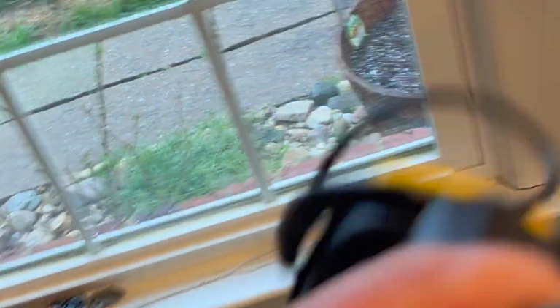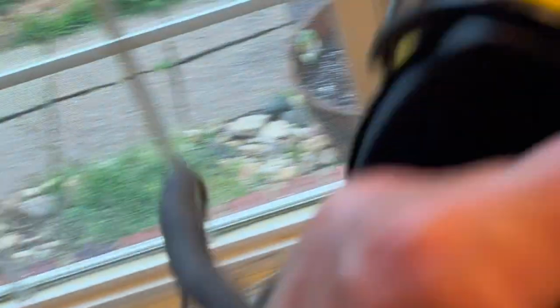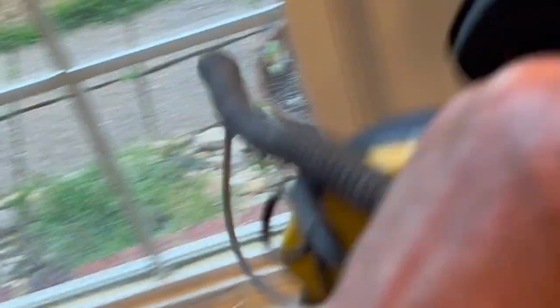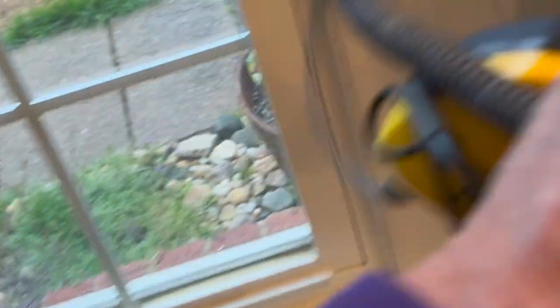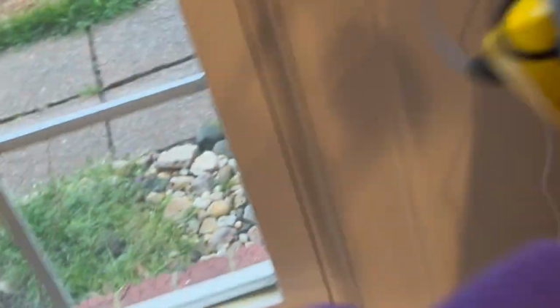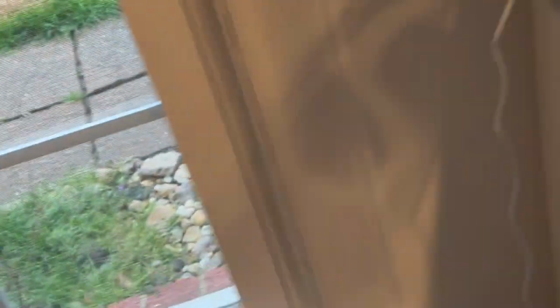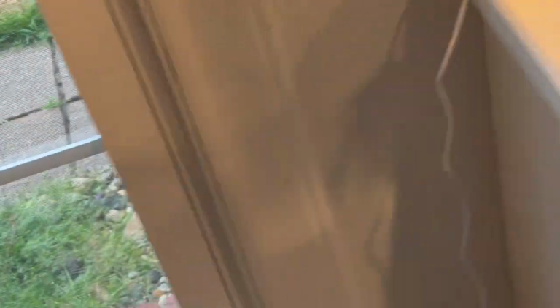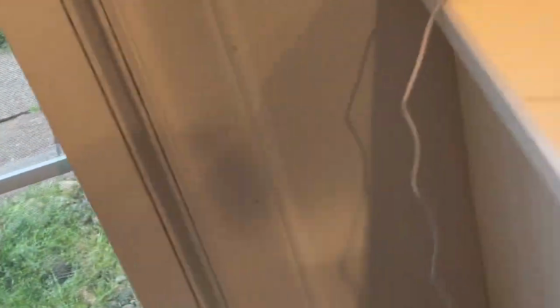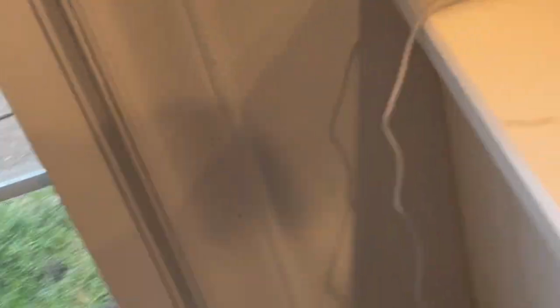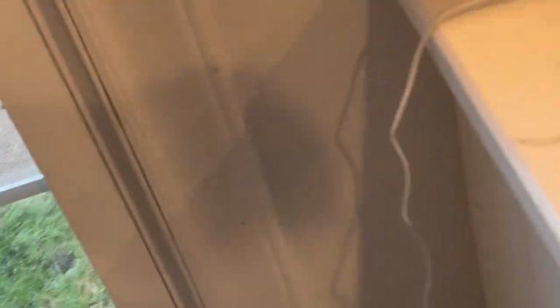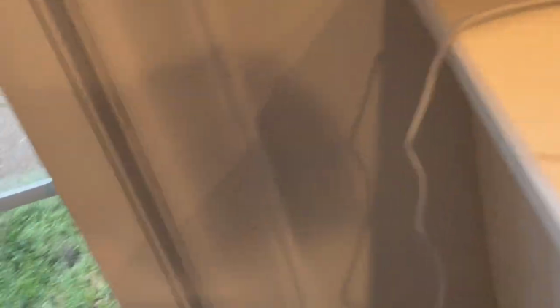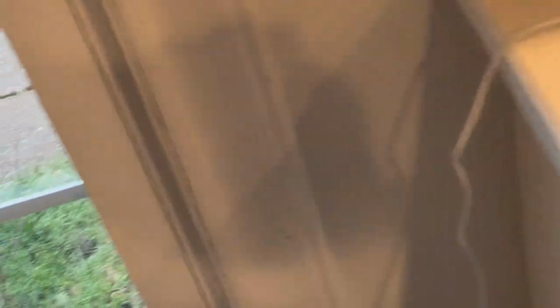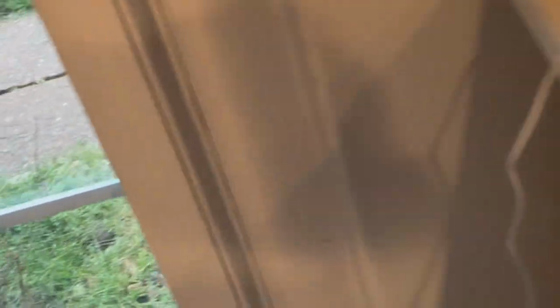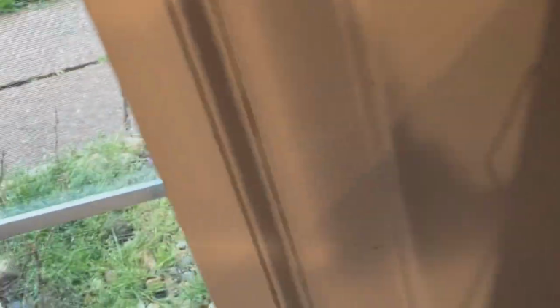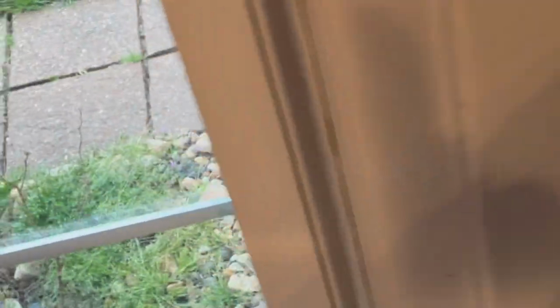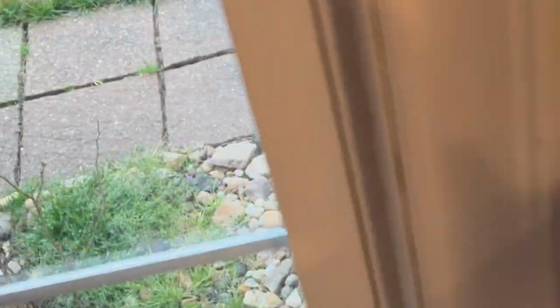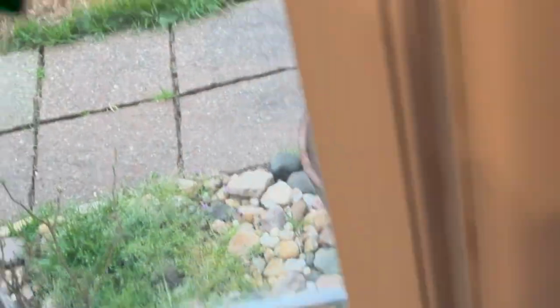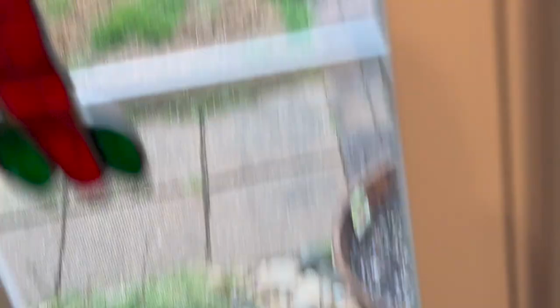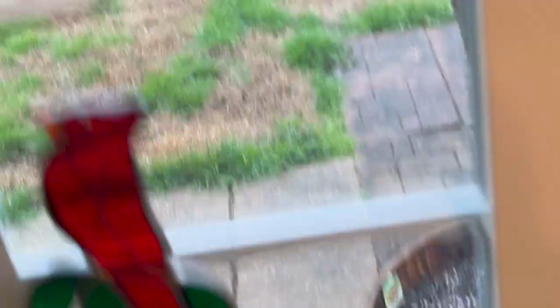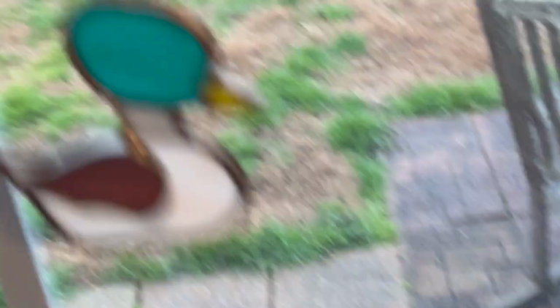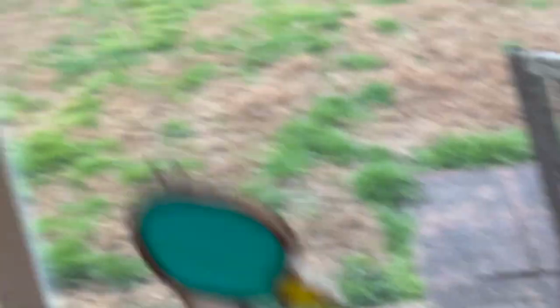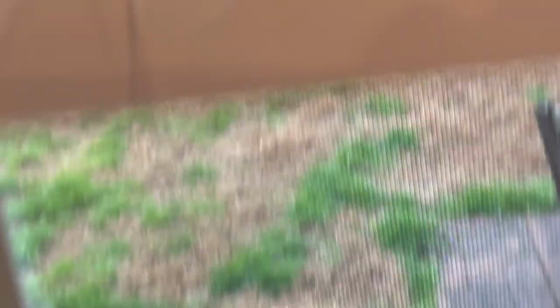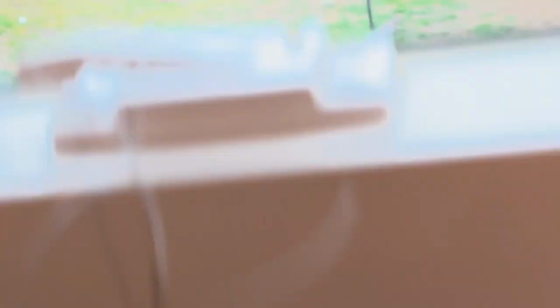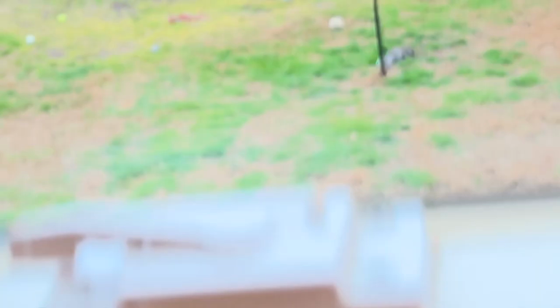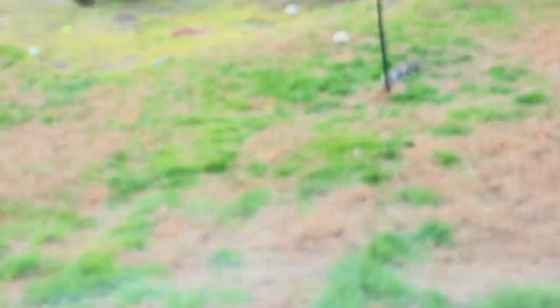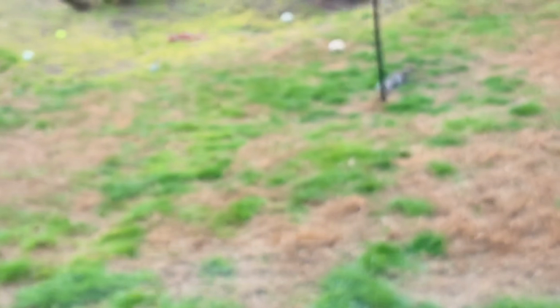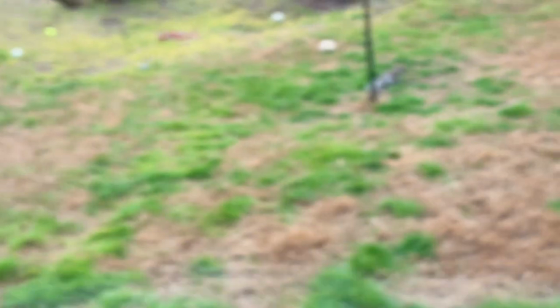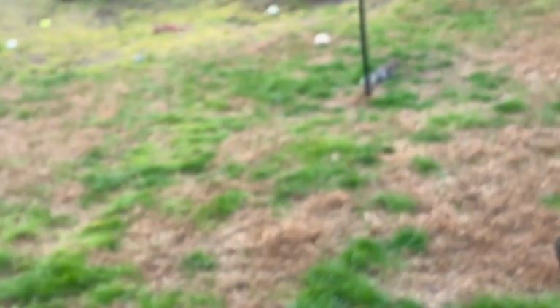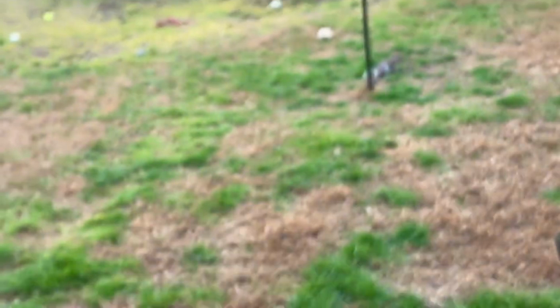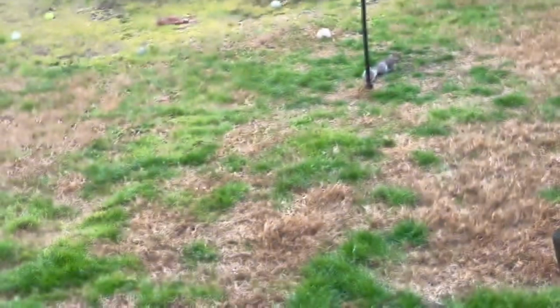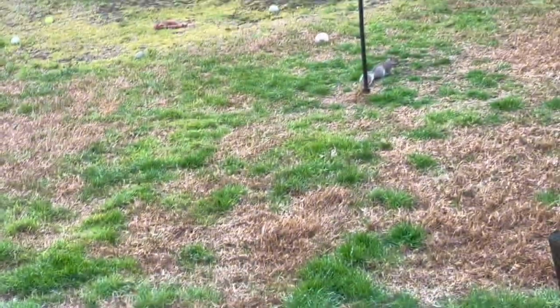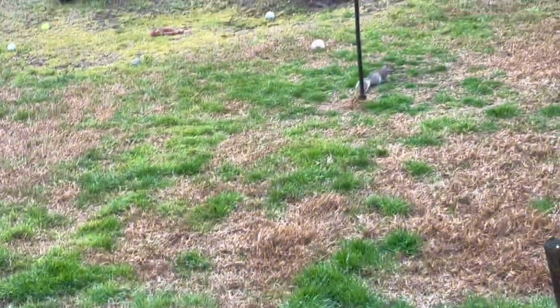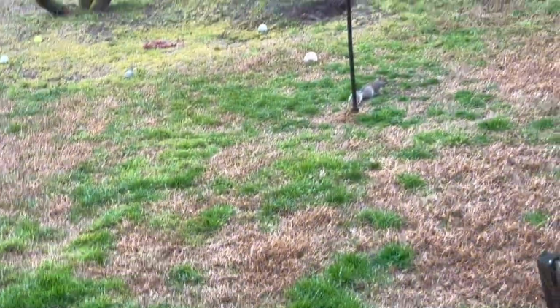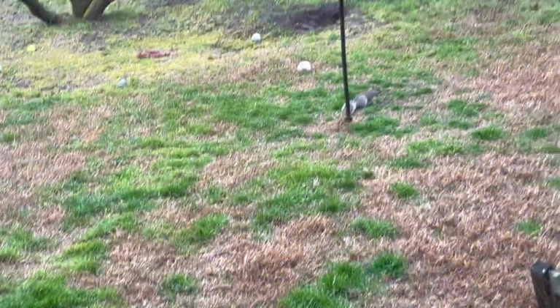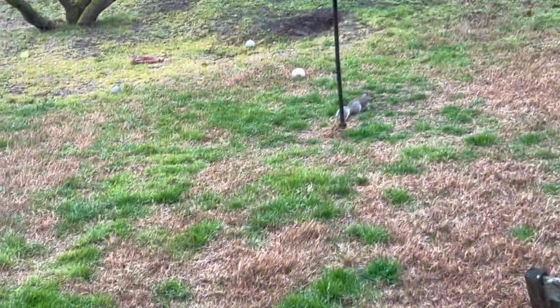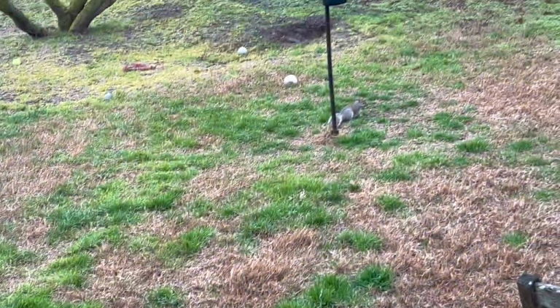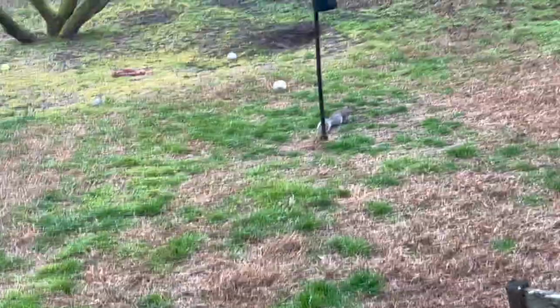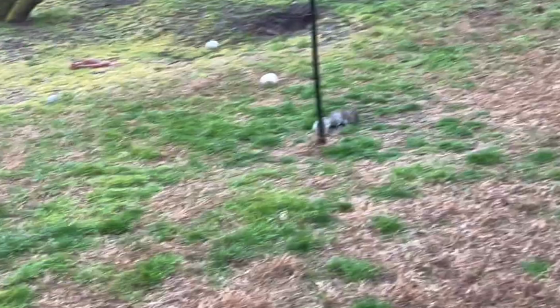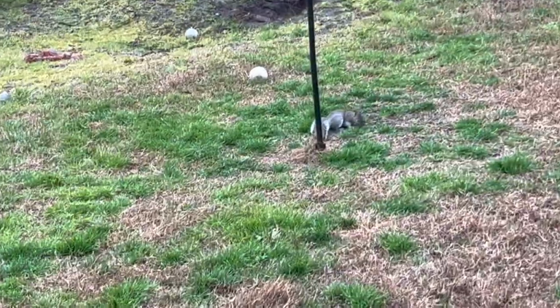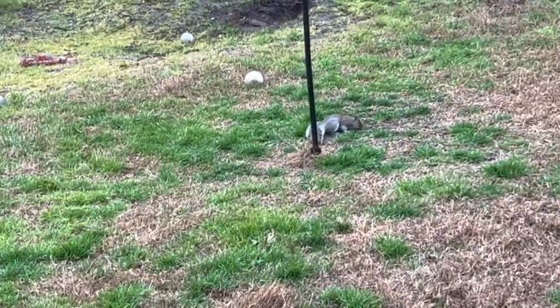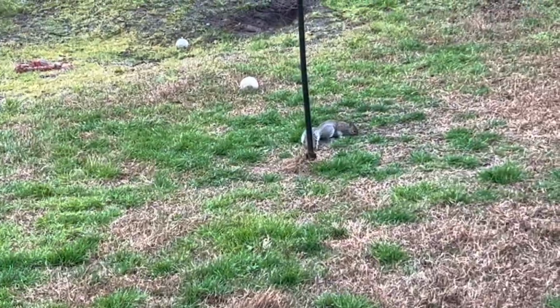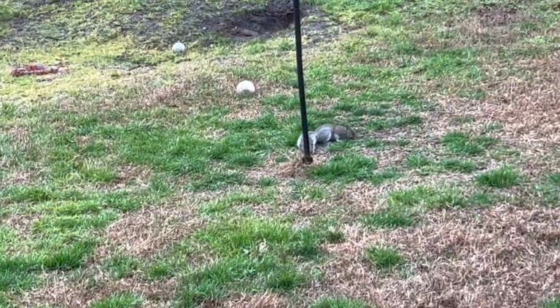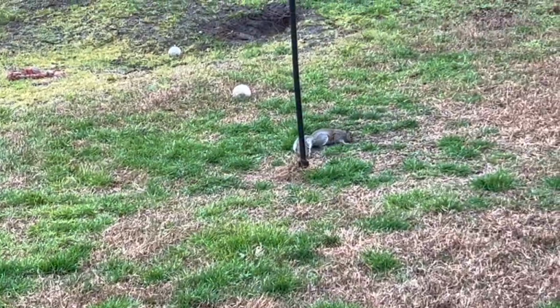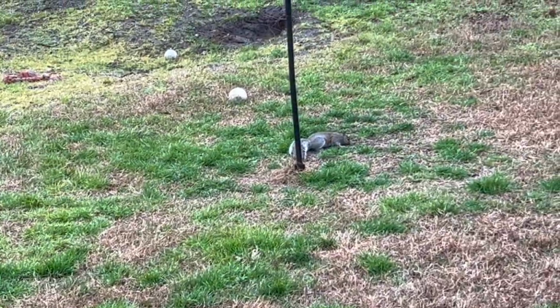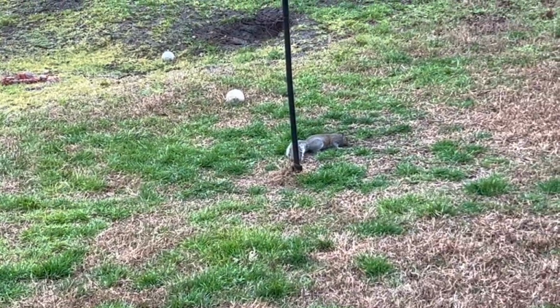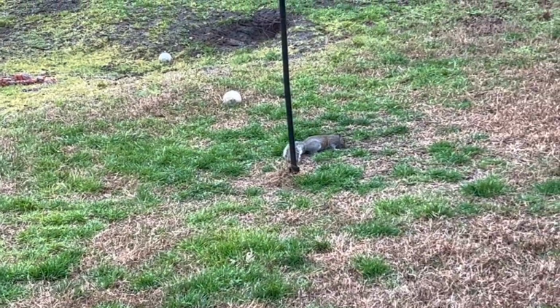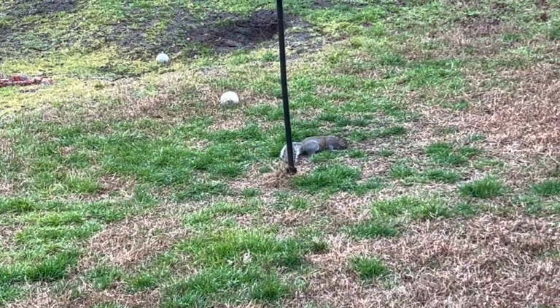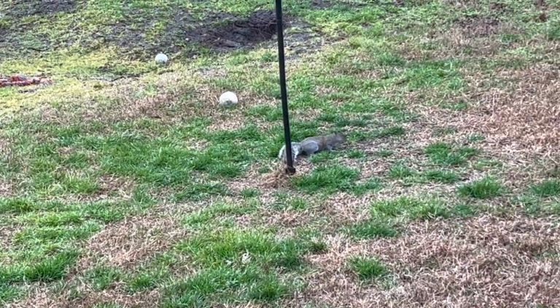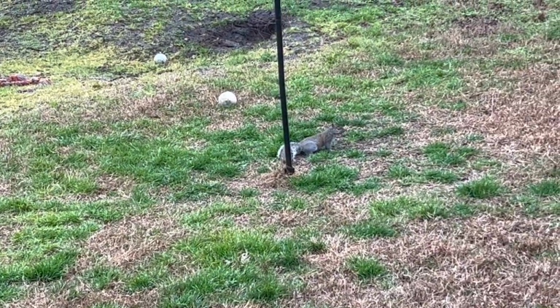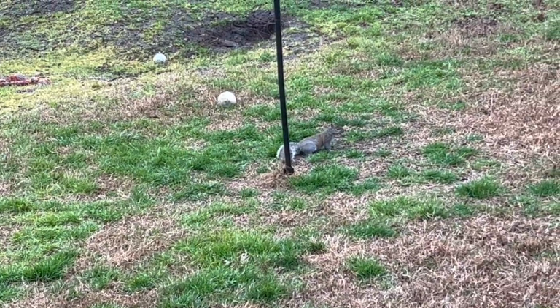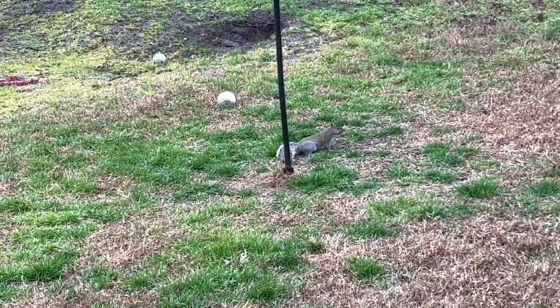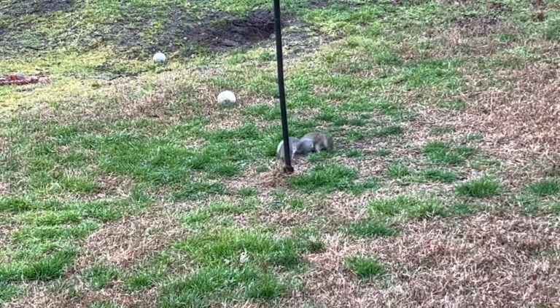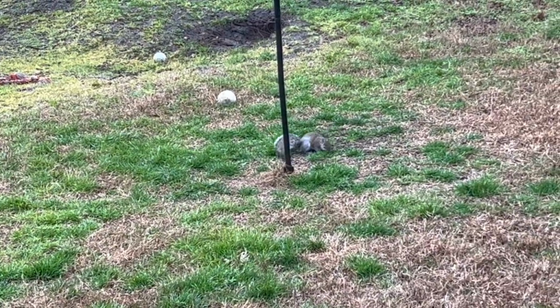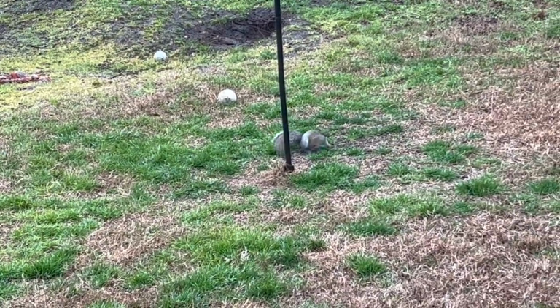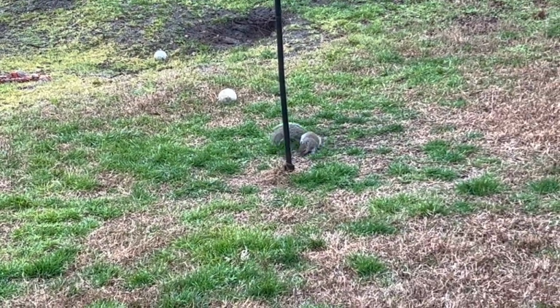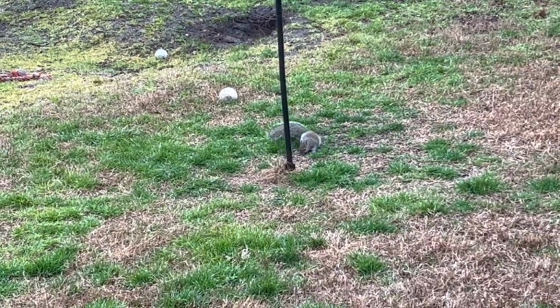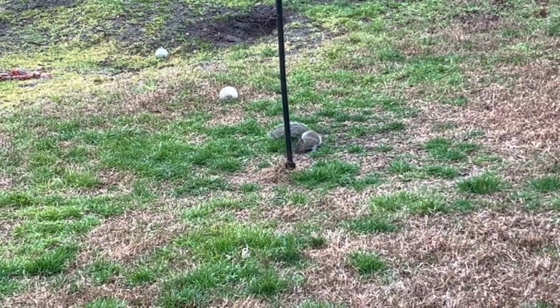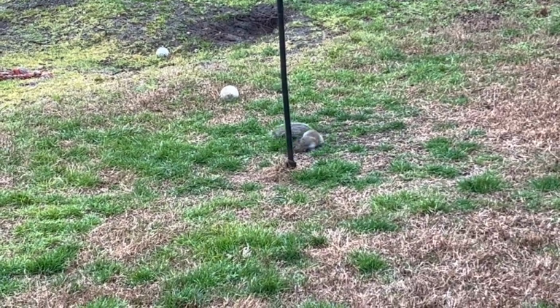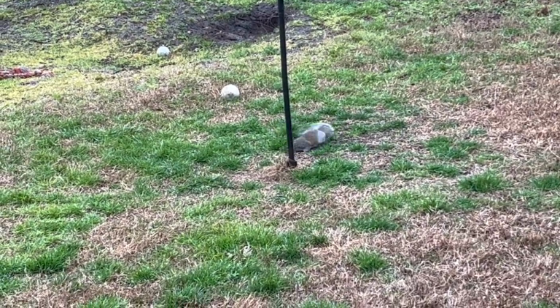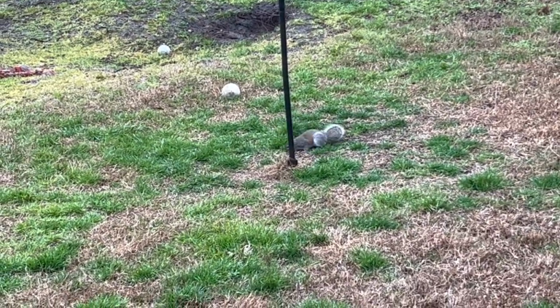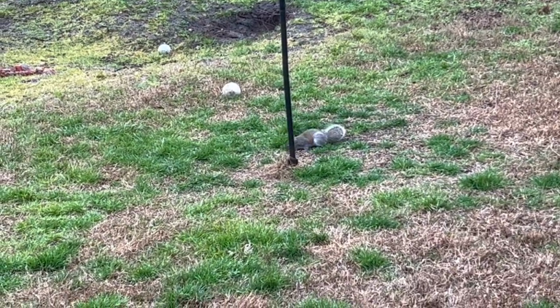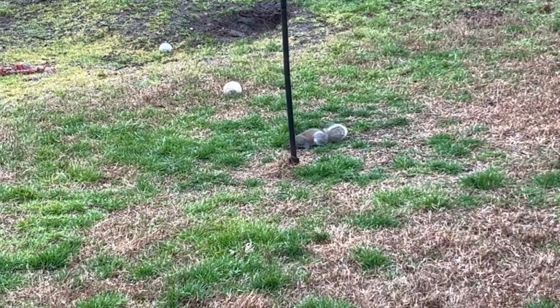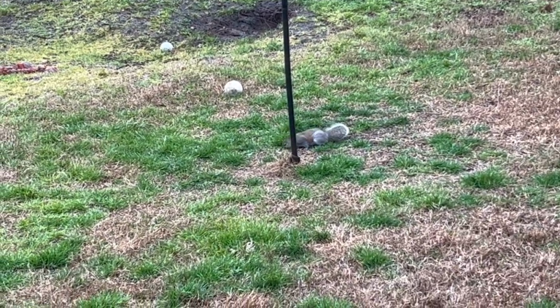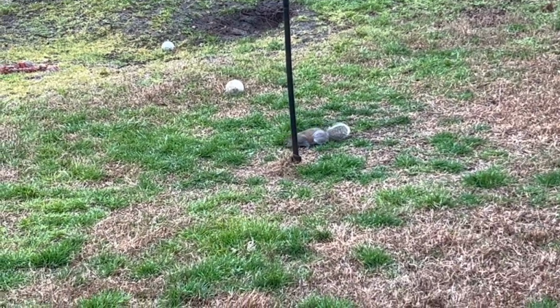I've got a visitor — look at that. He's having a dinner, or breakfast.